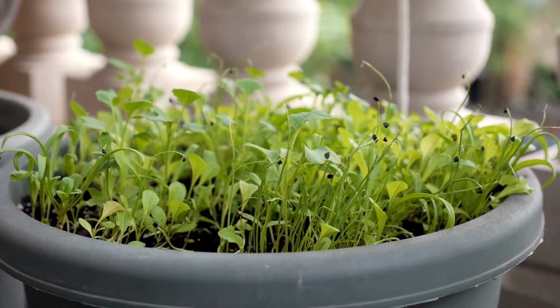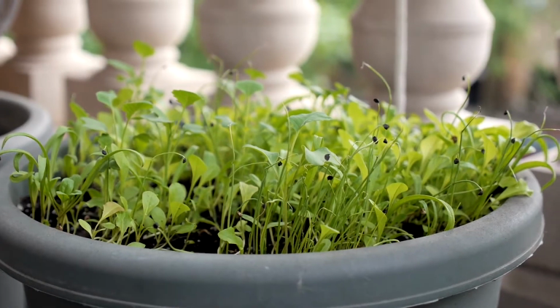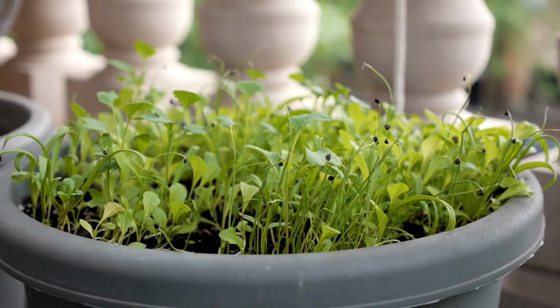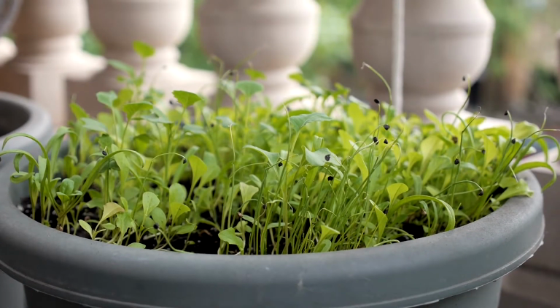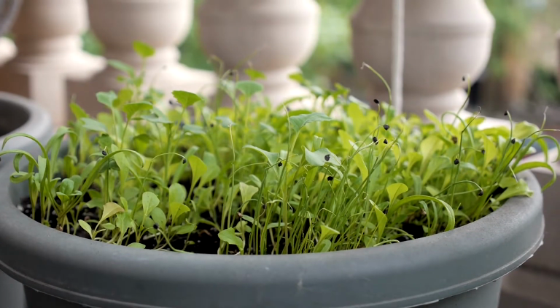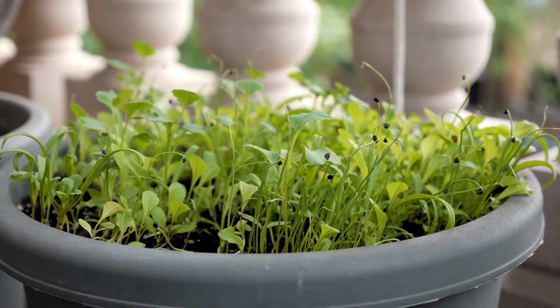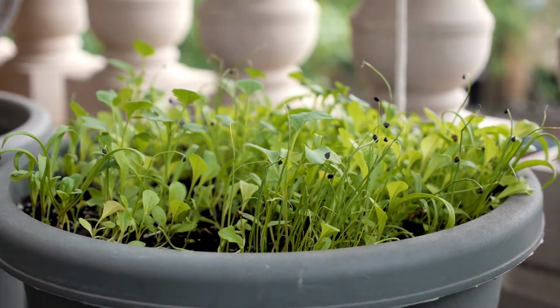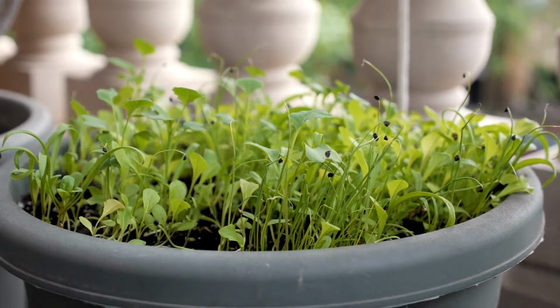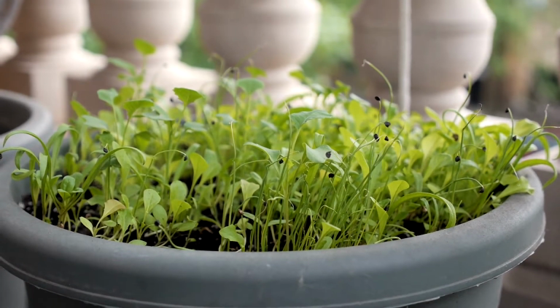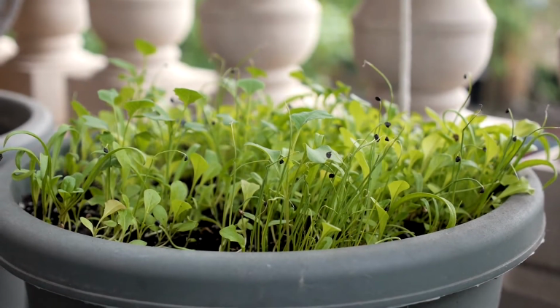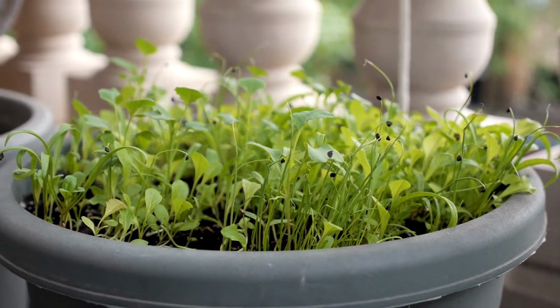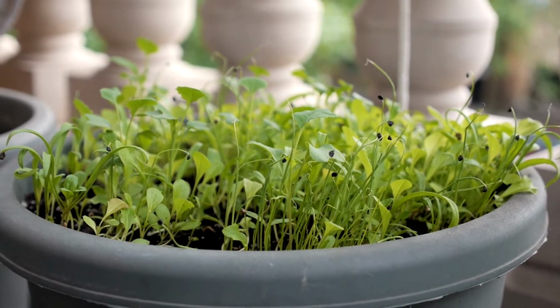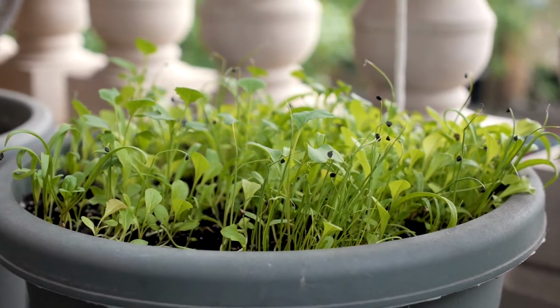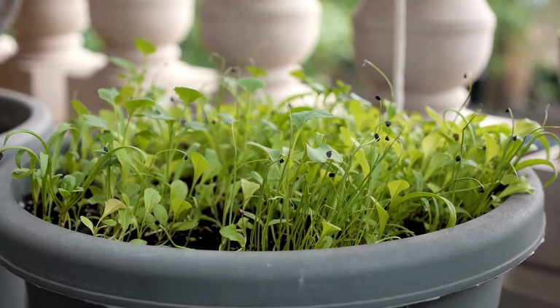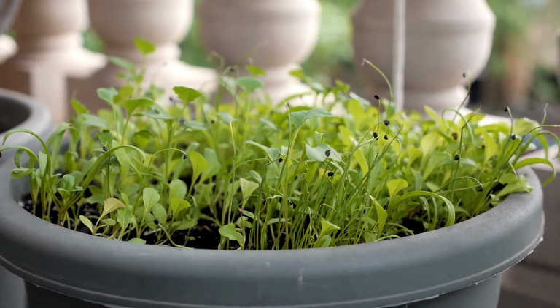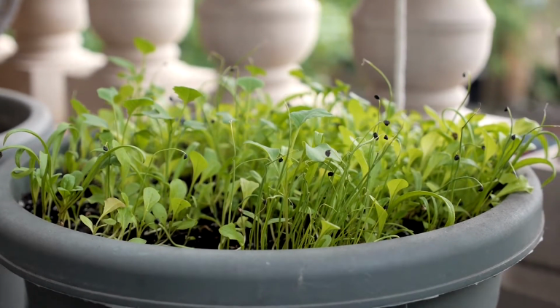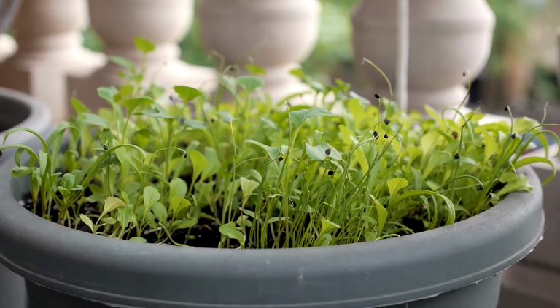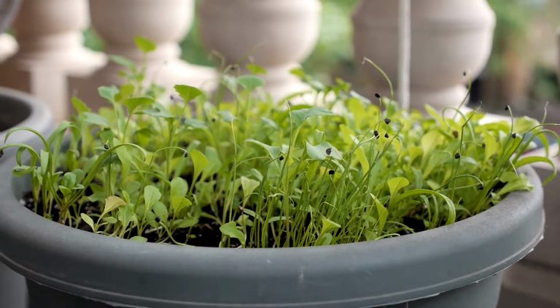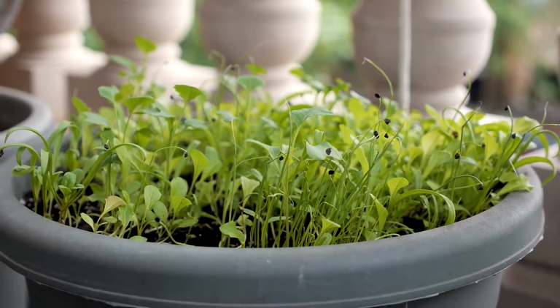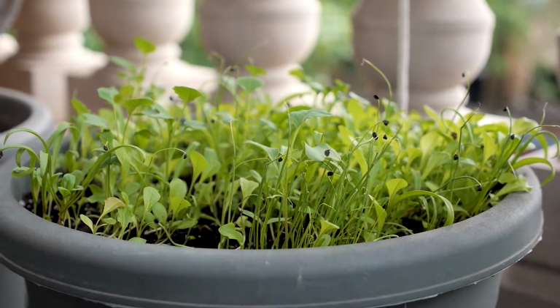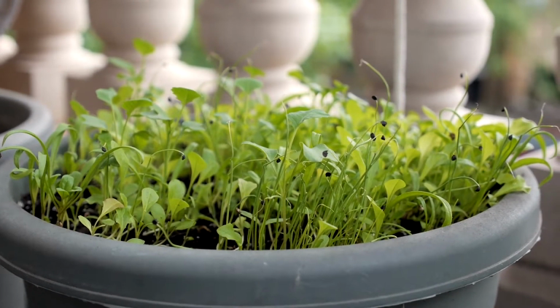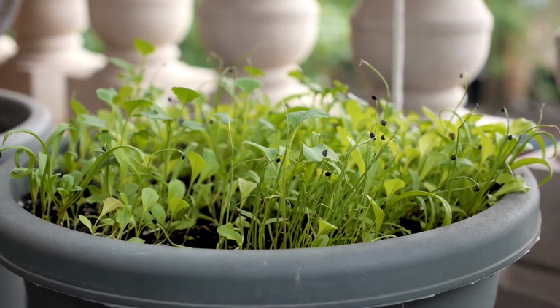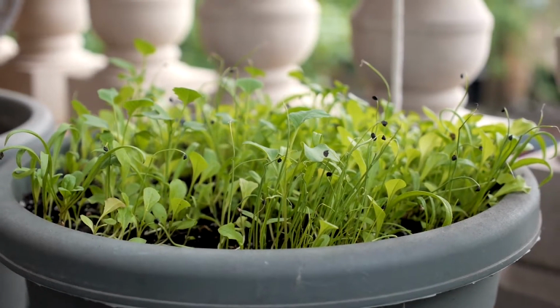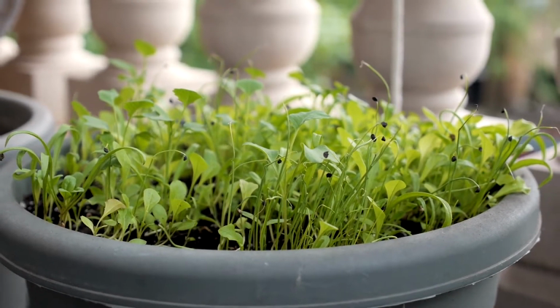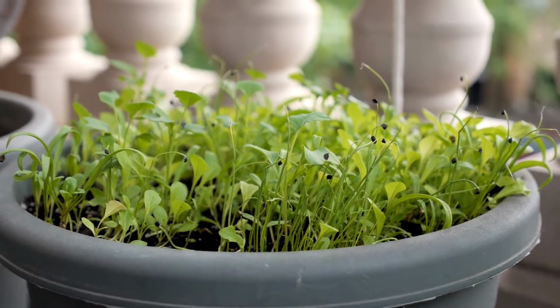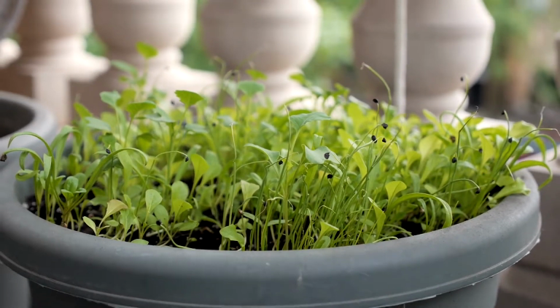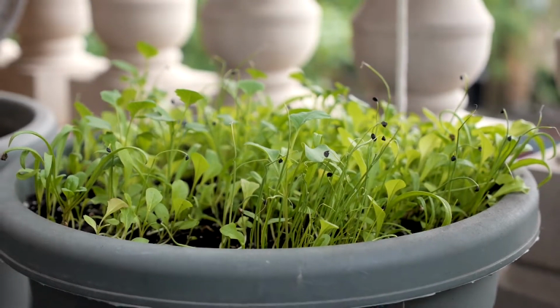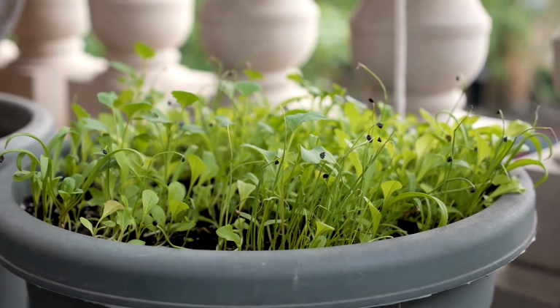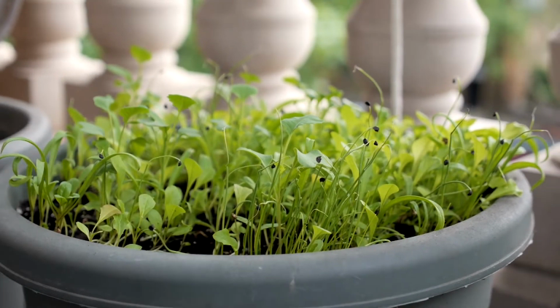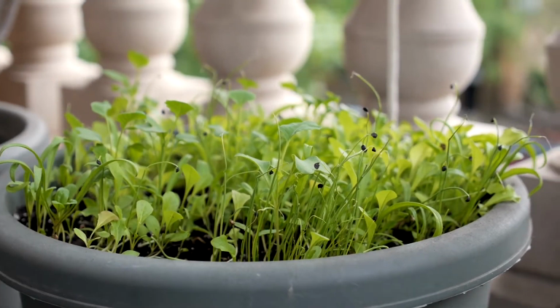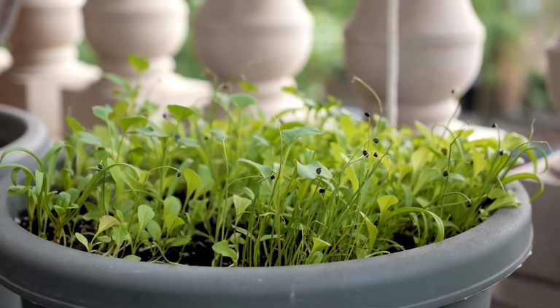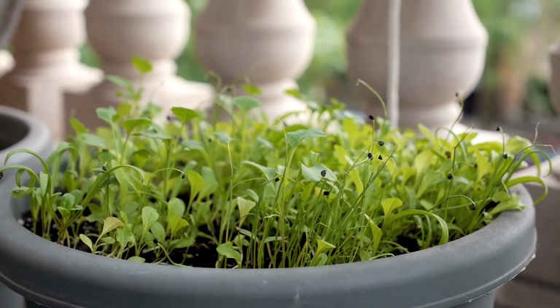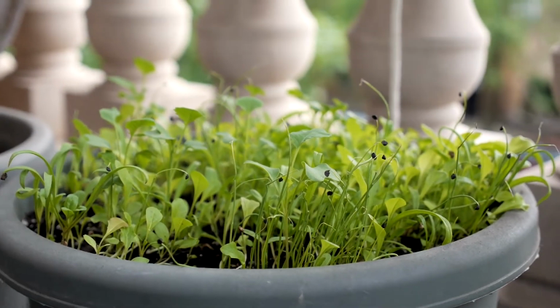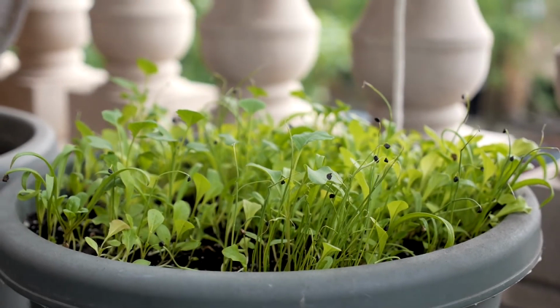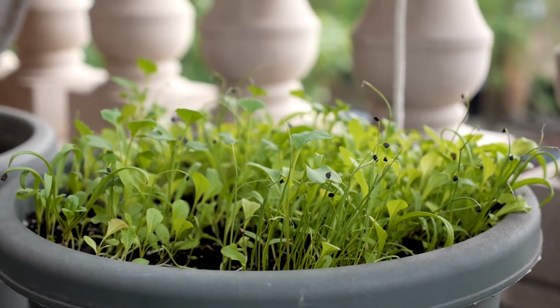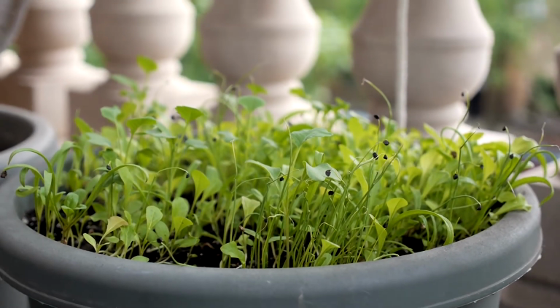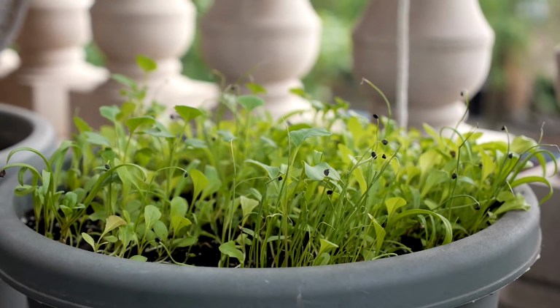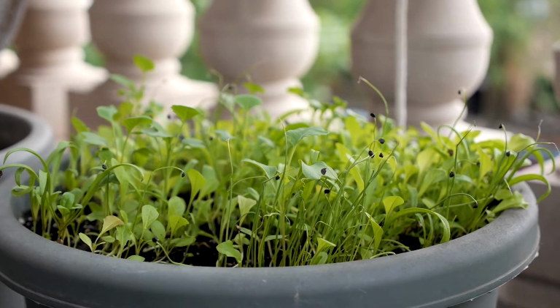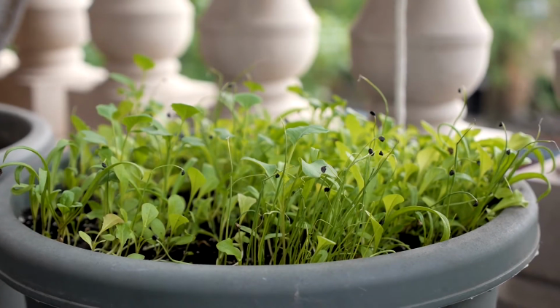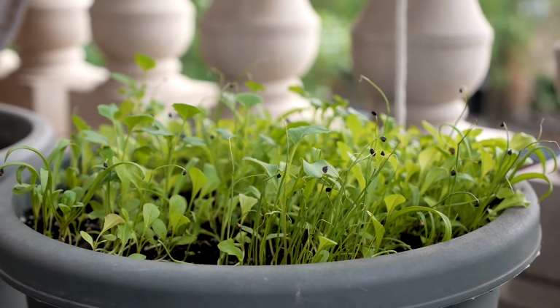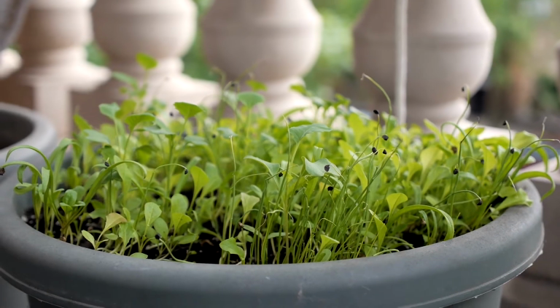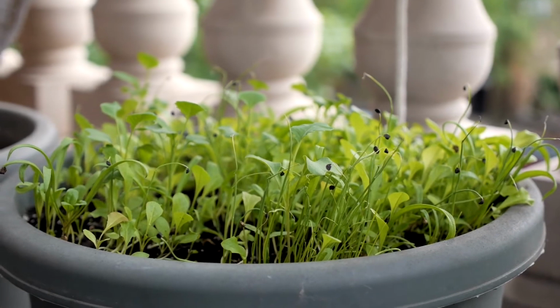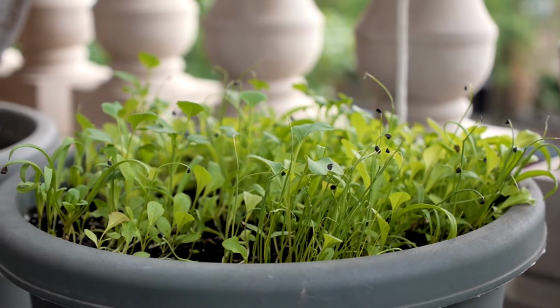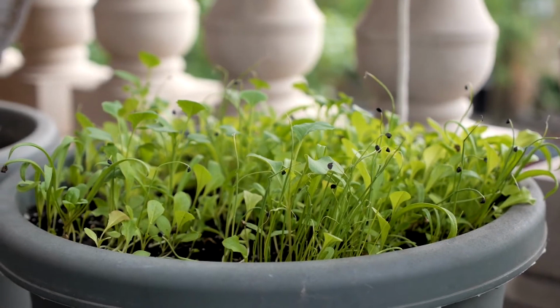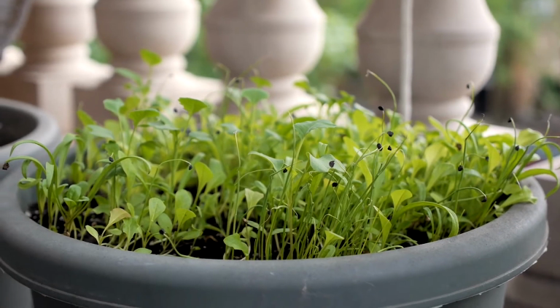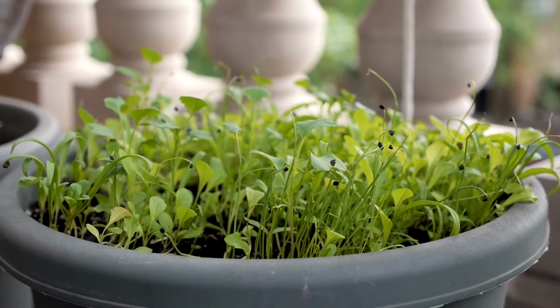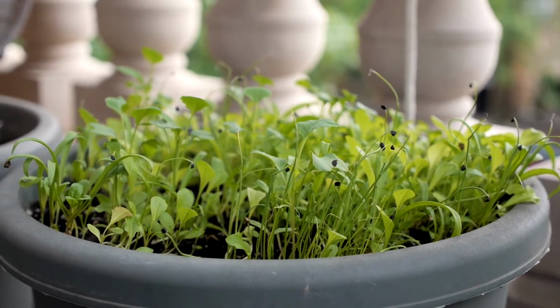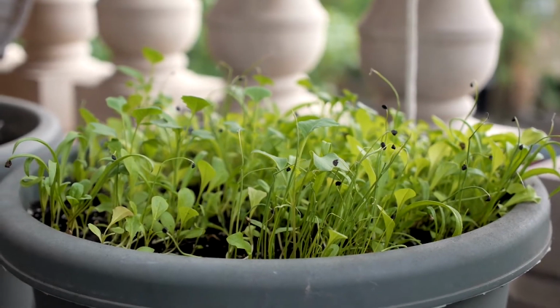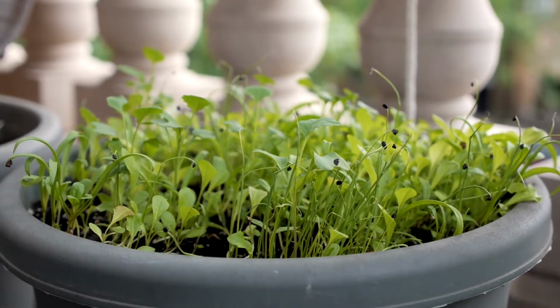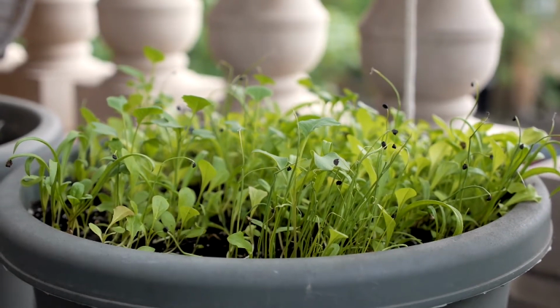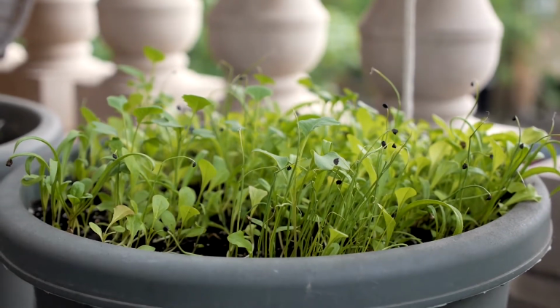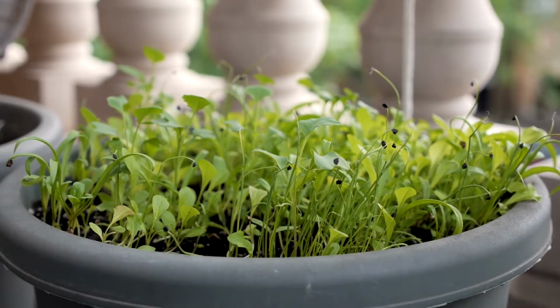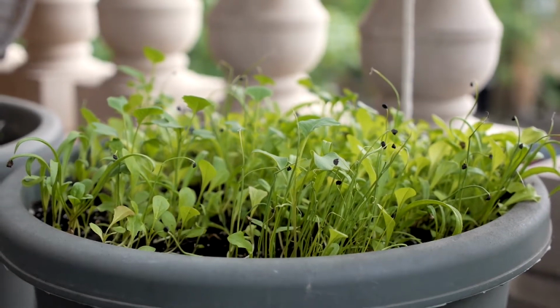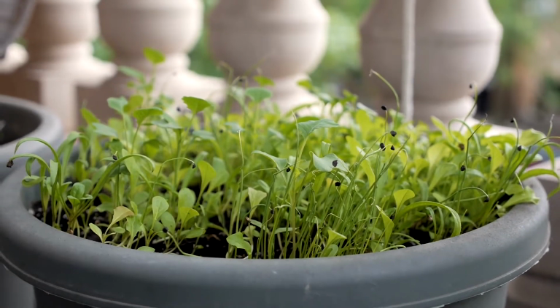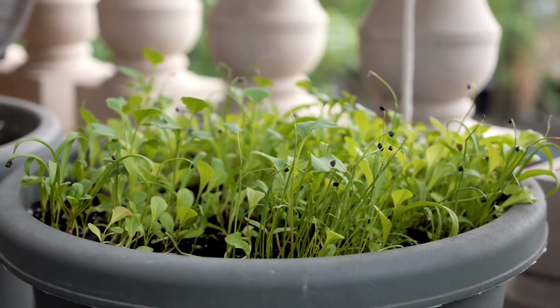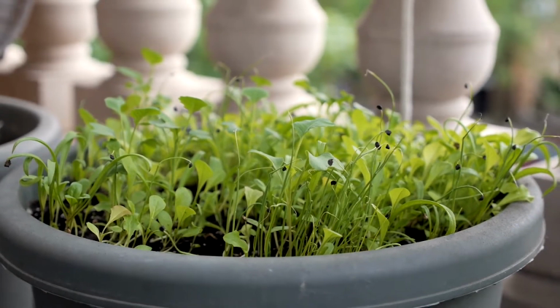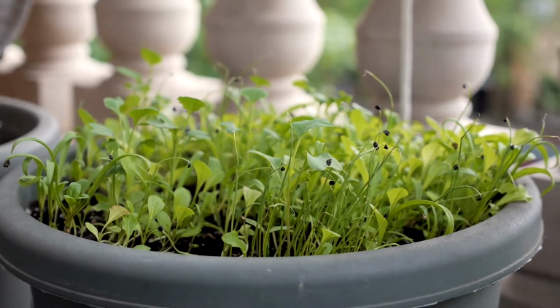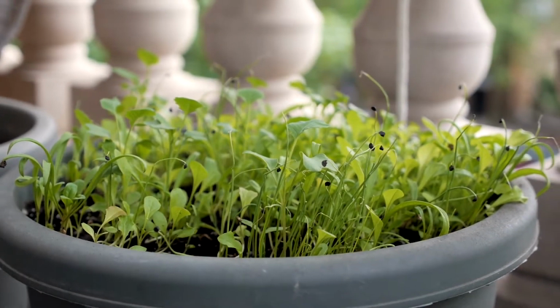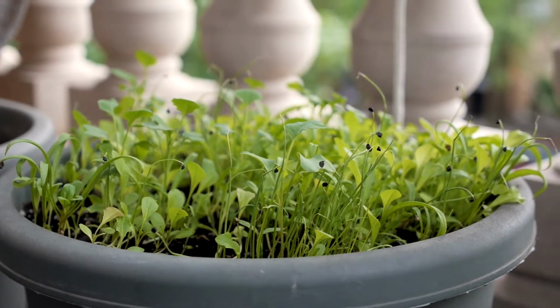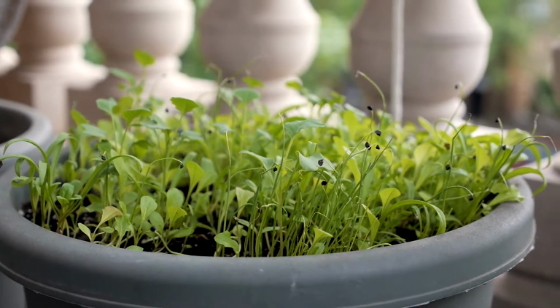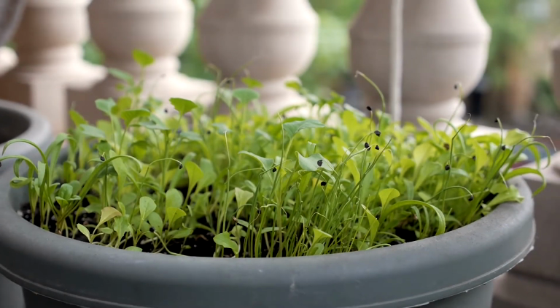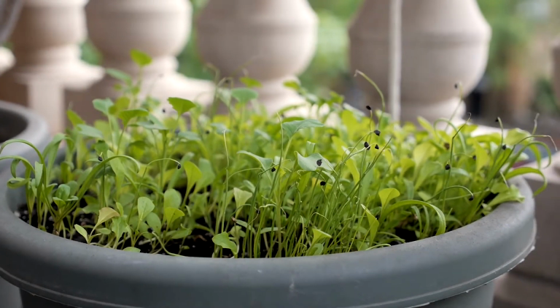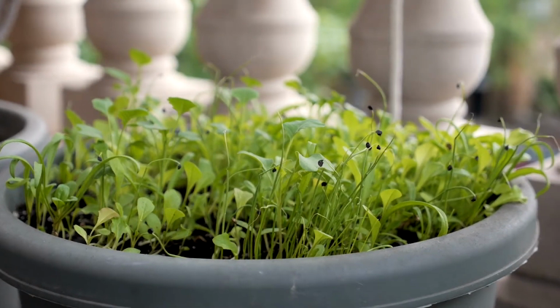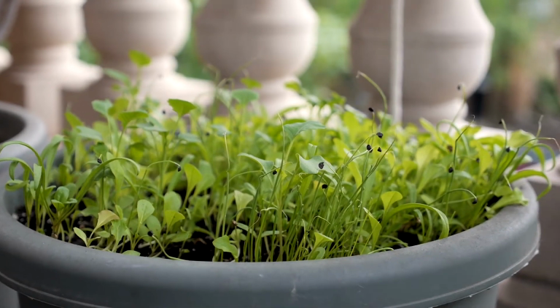Hey everybody, it's Tiffany Arlen, the Patio Gardeners, and Tiffany, I think we're going to give an update on the mystery pot today.